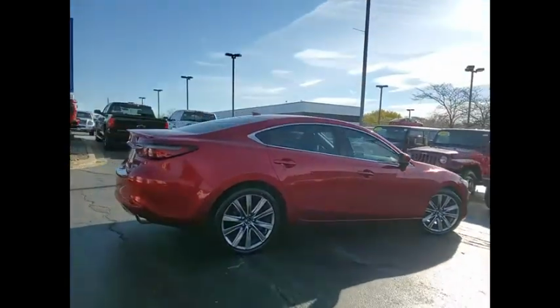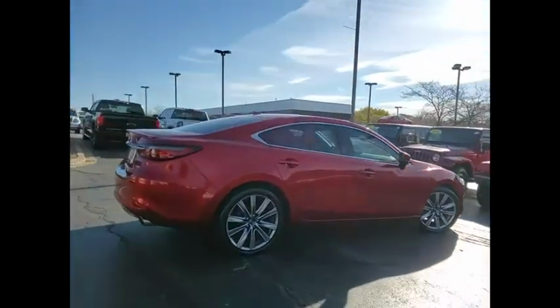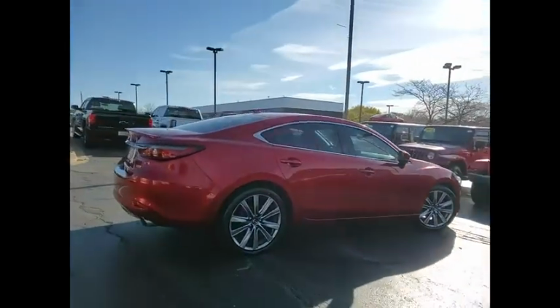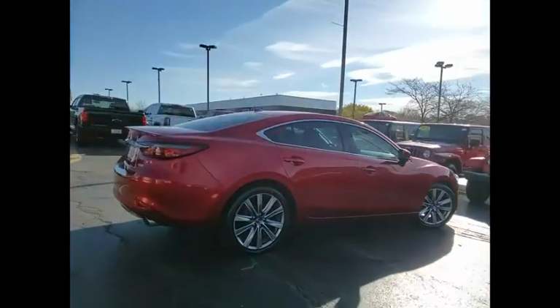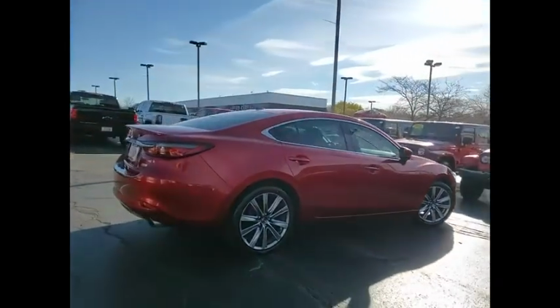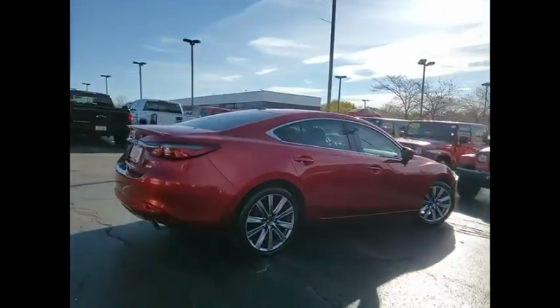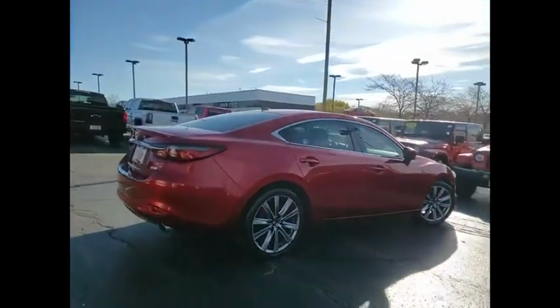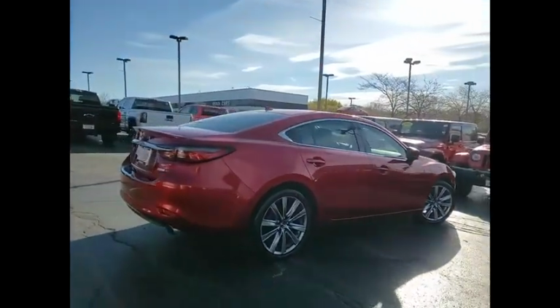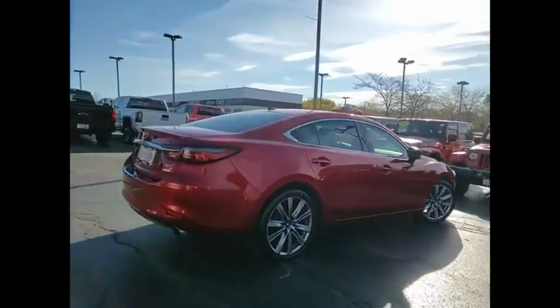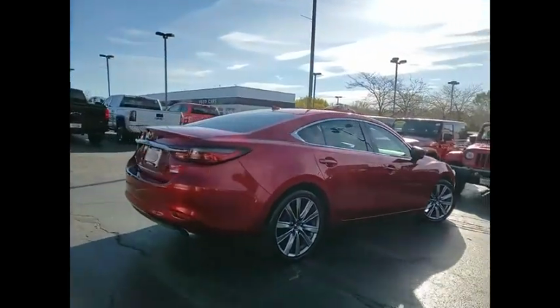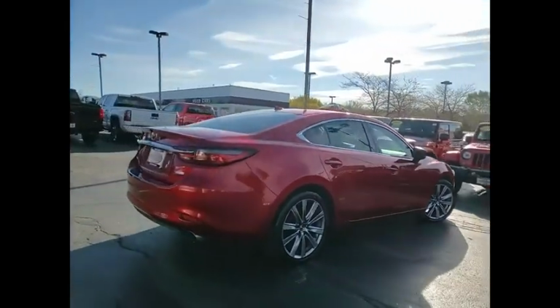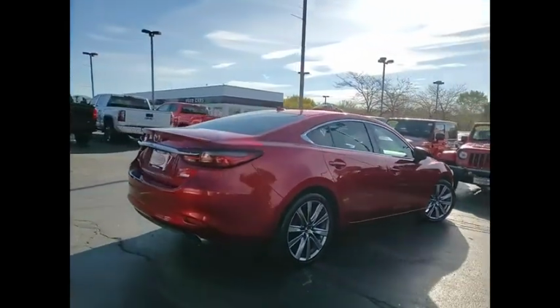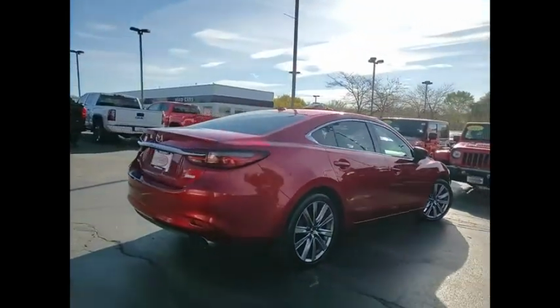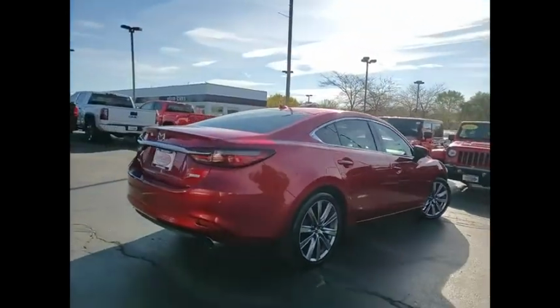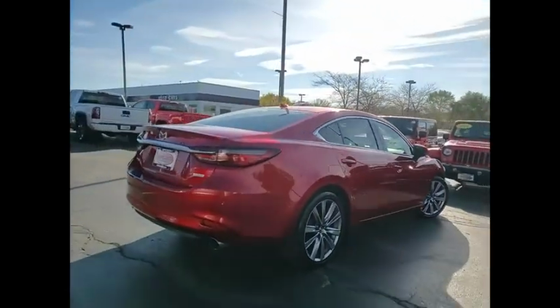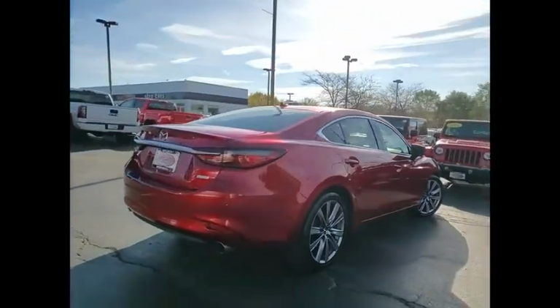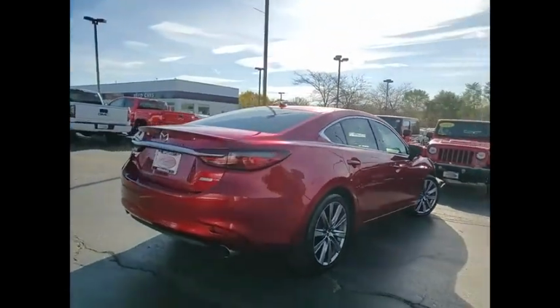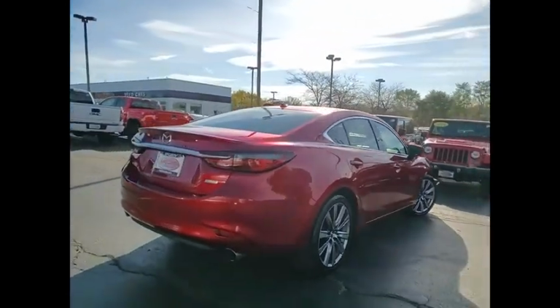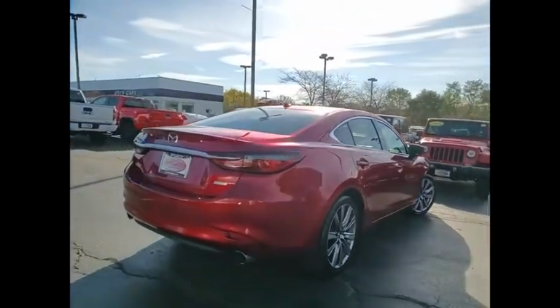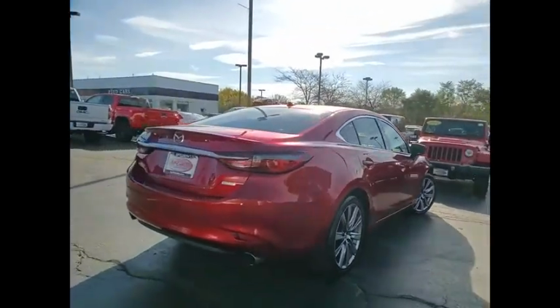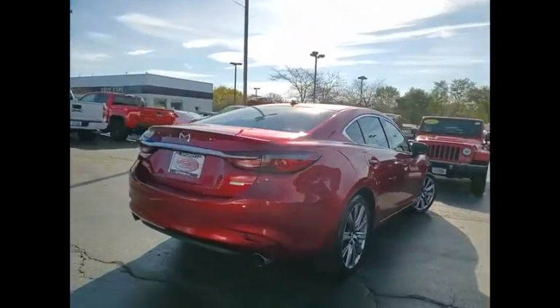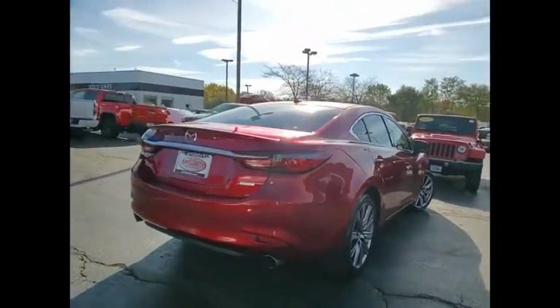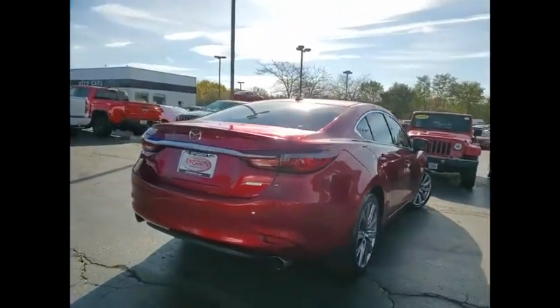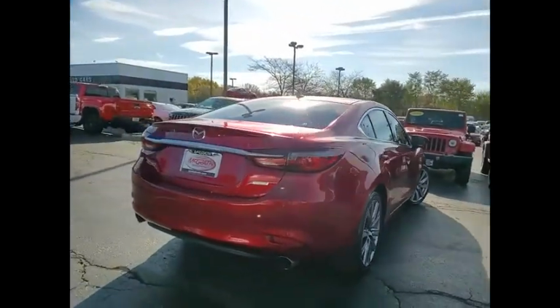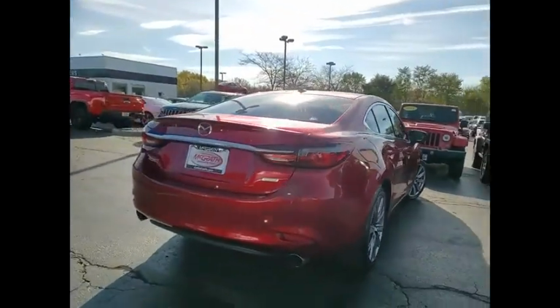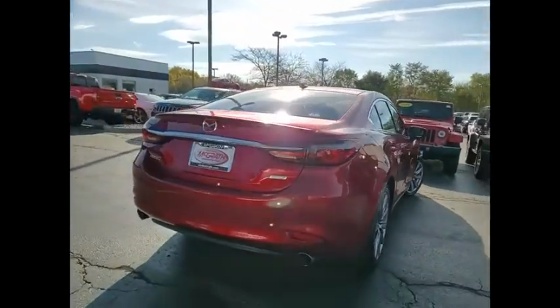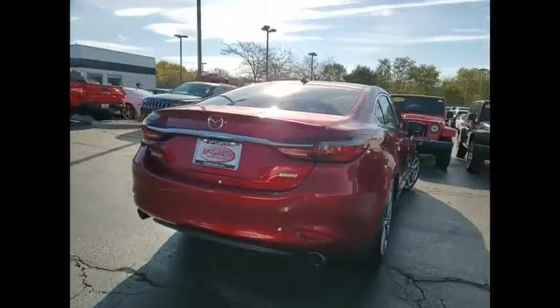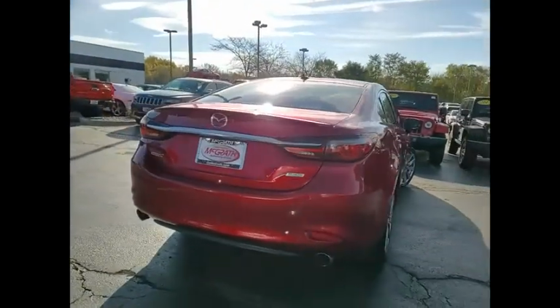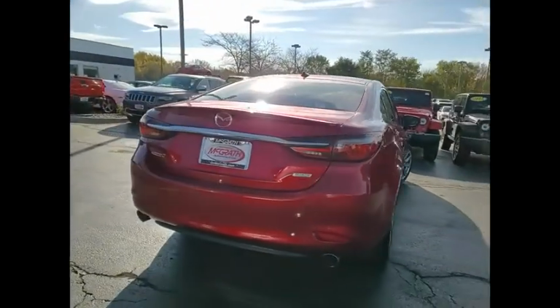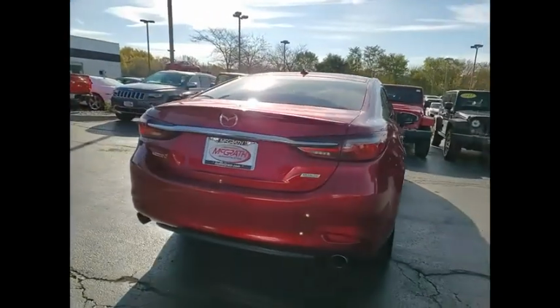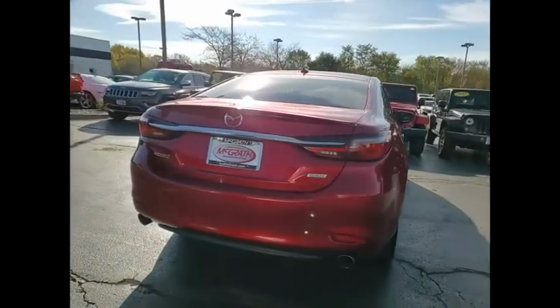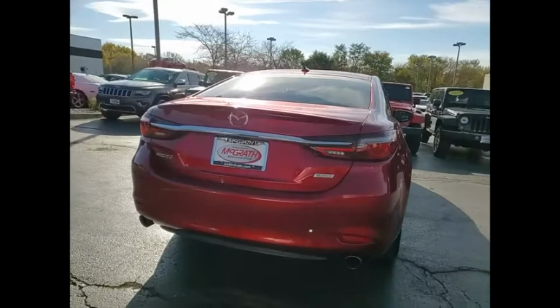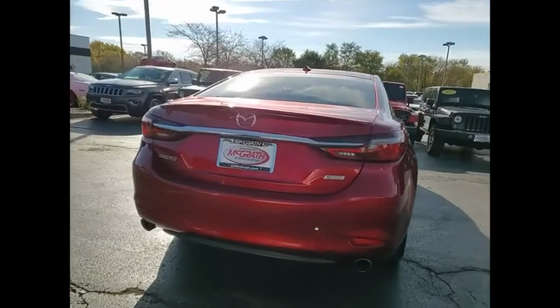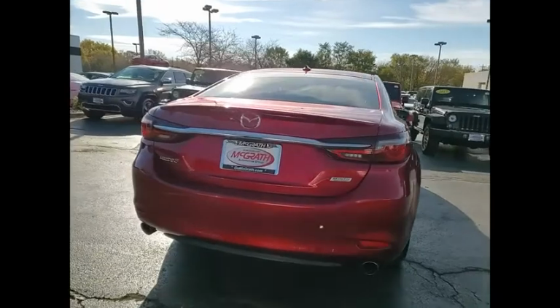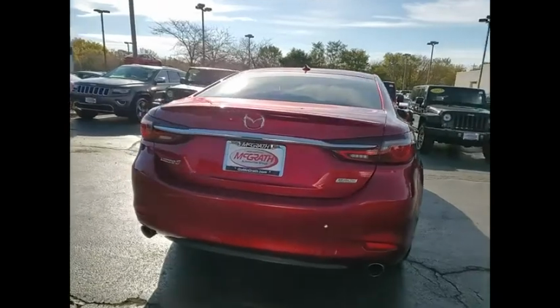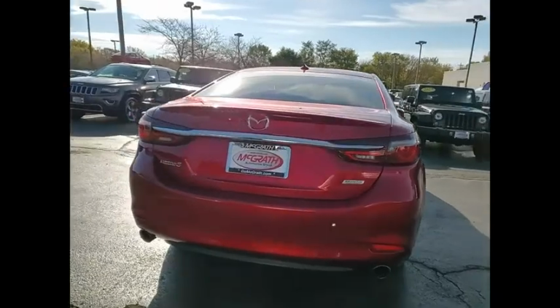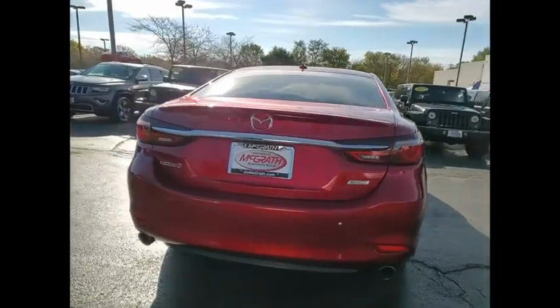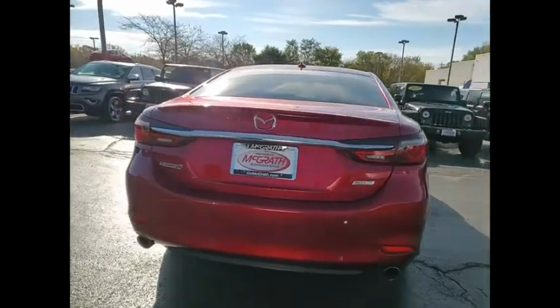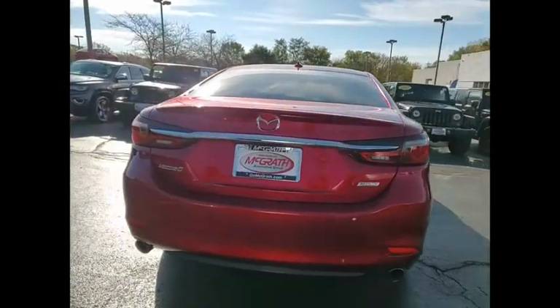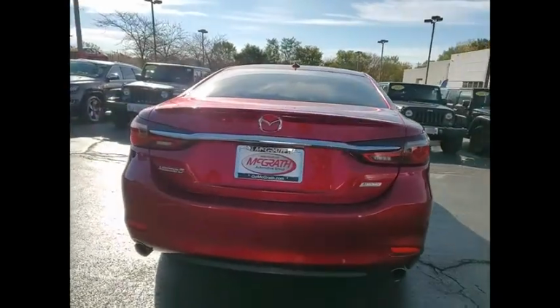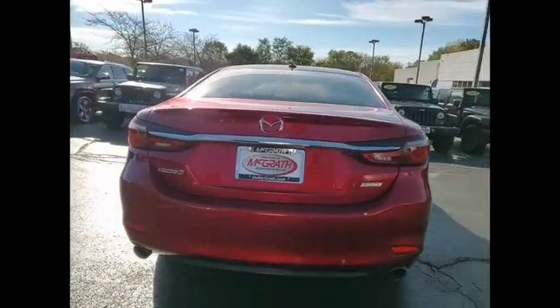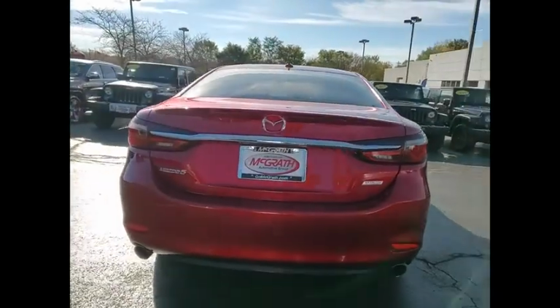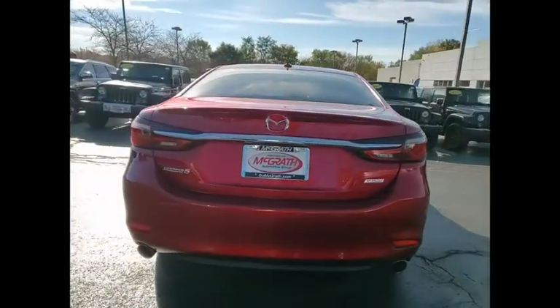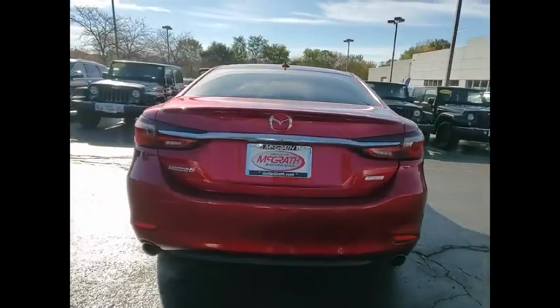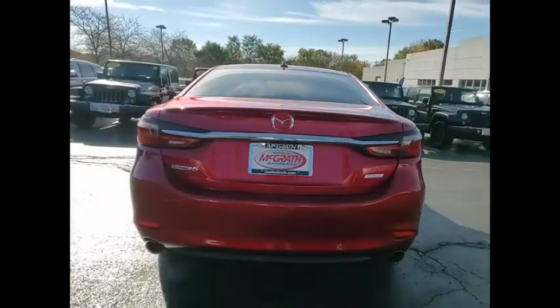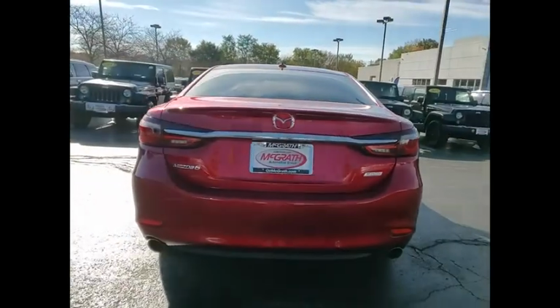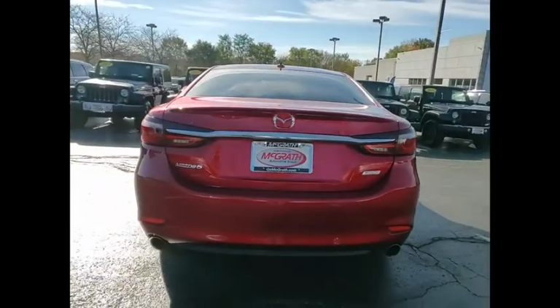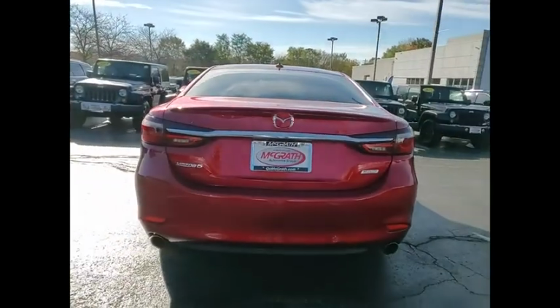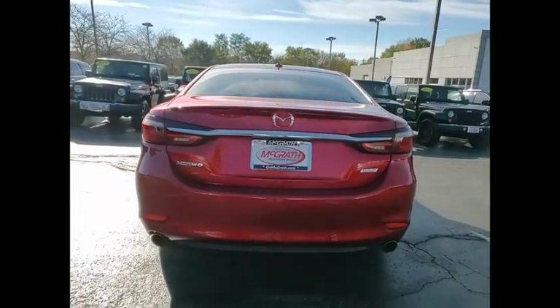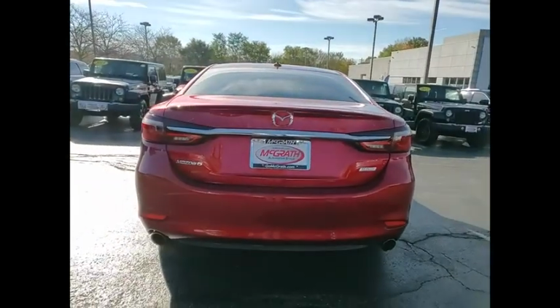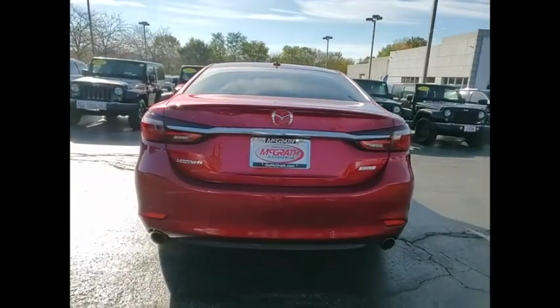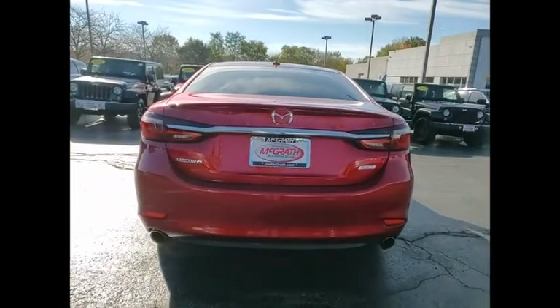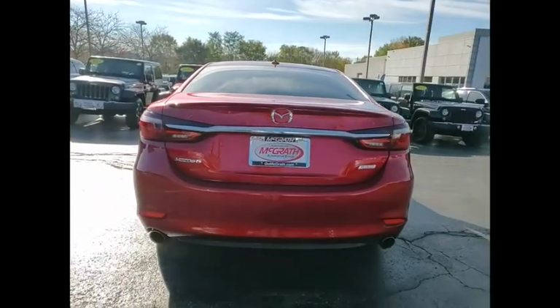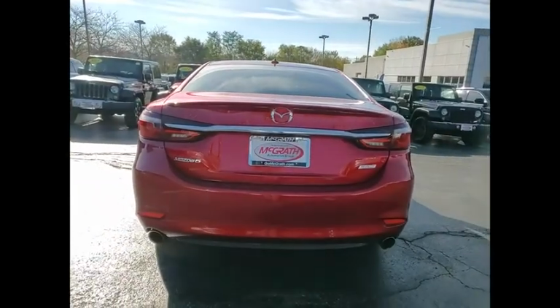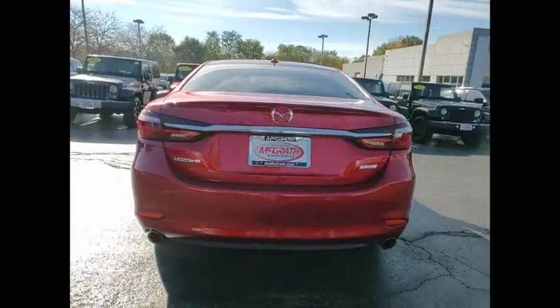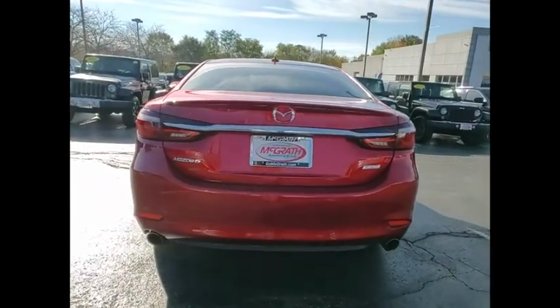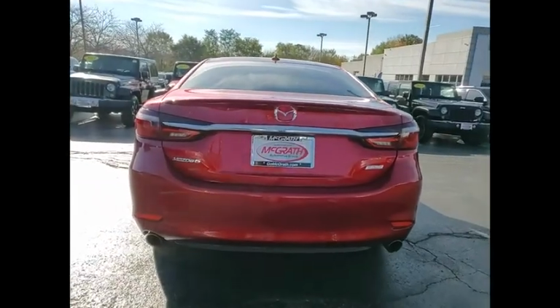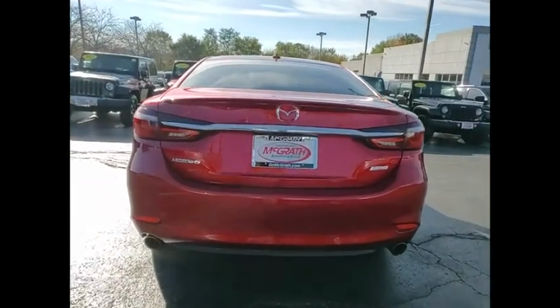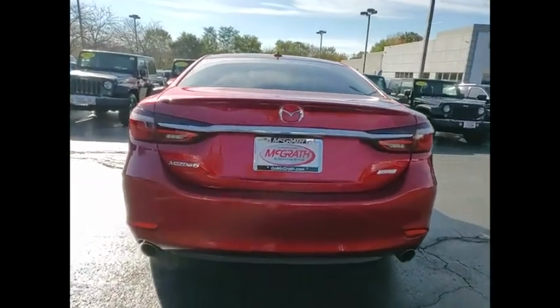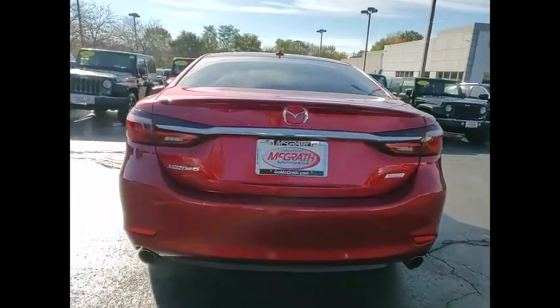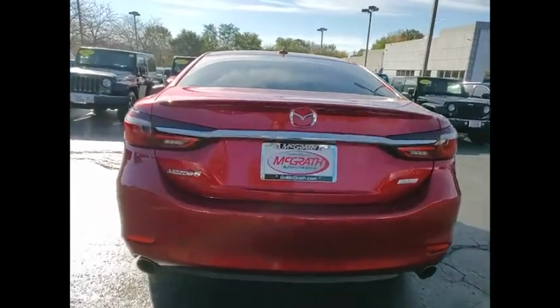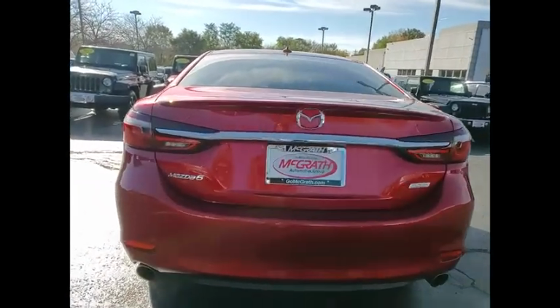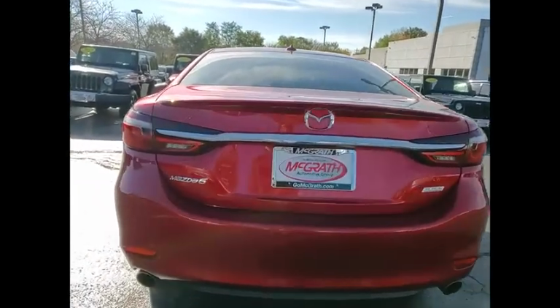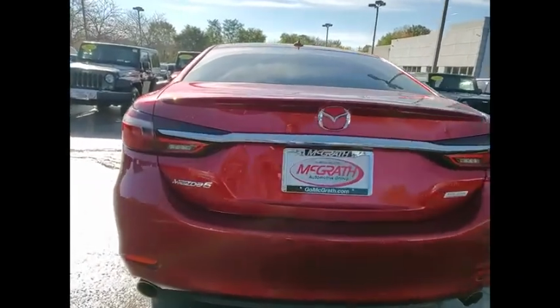This vehicle has less than 45,000 miles. Here are some of this vehicle's great options: tire pressure monitor,